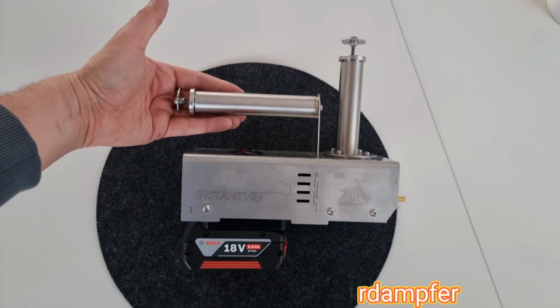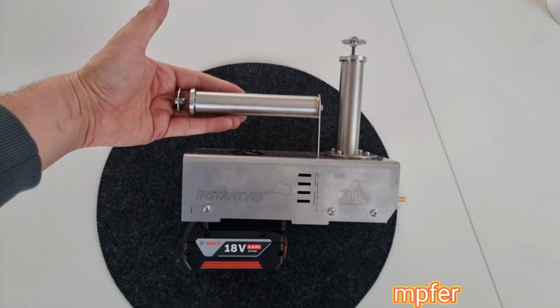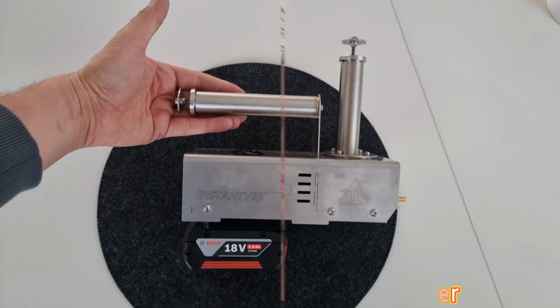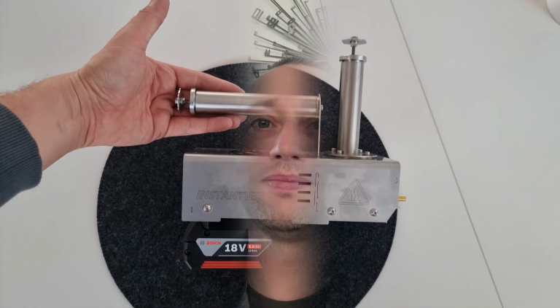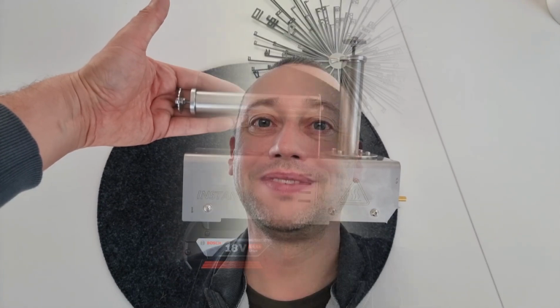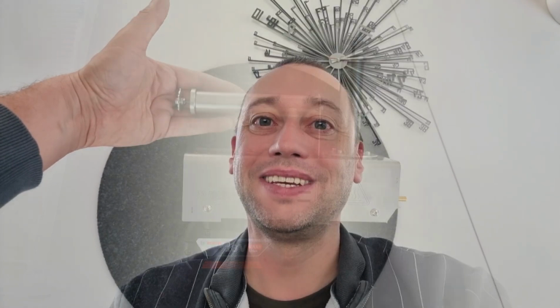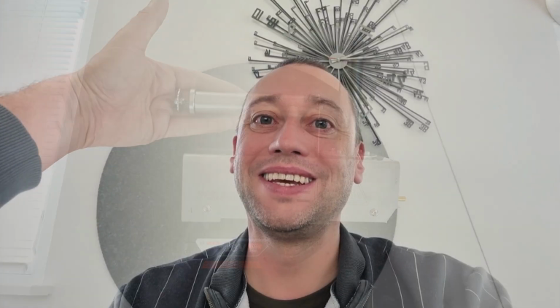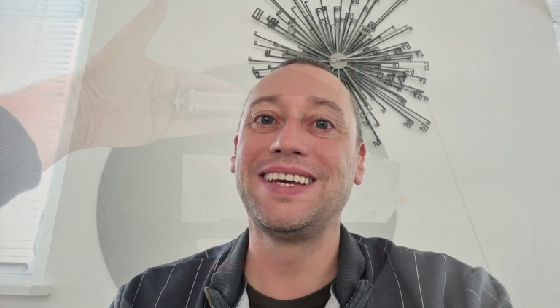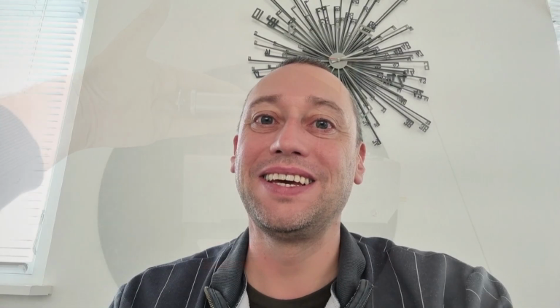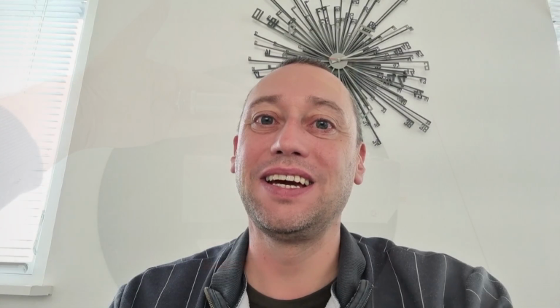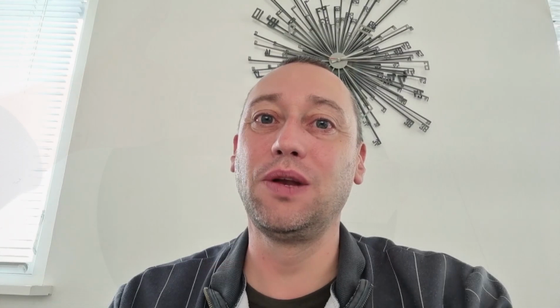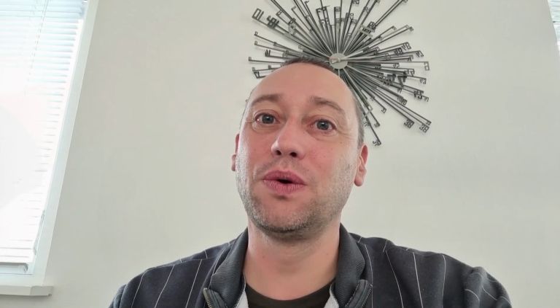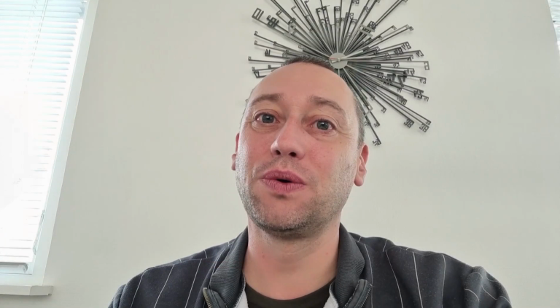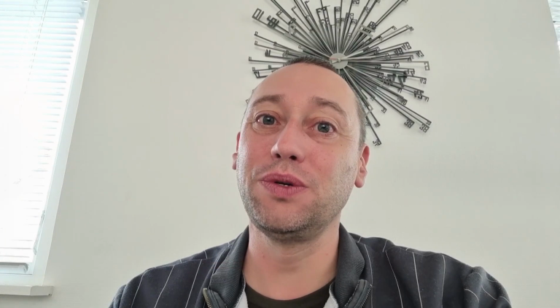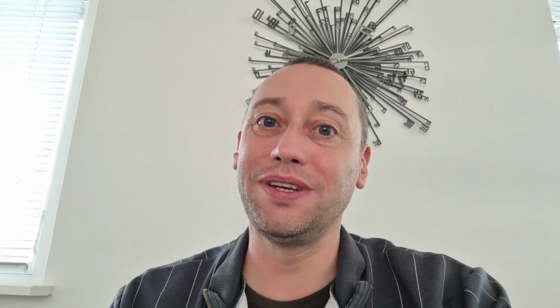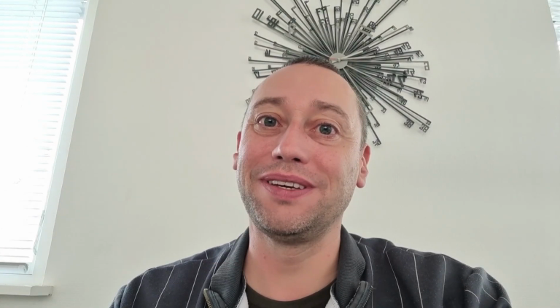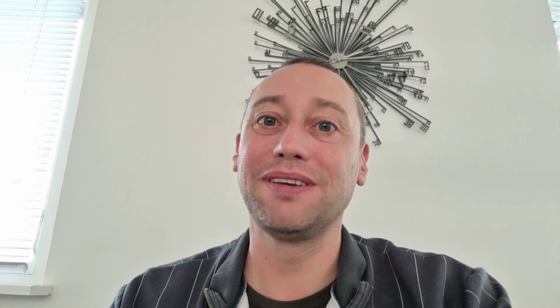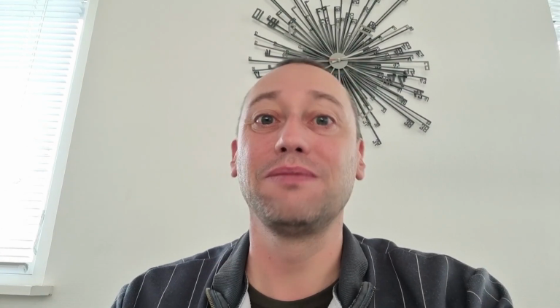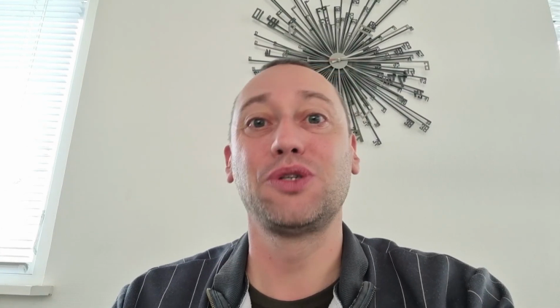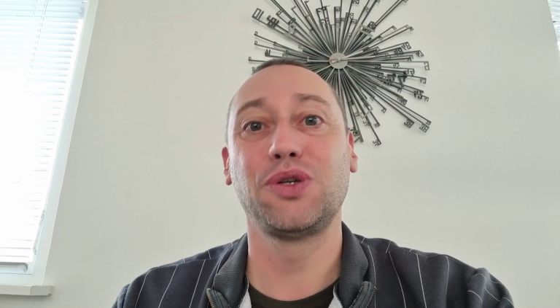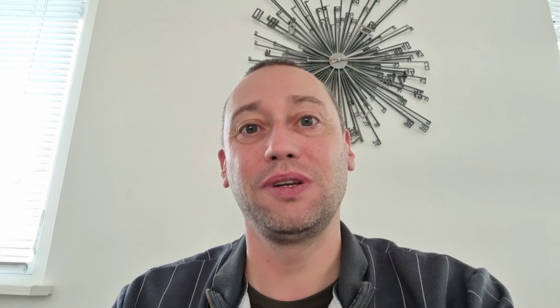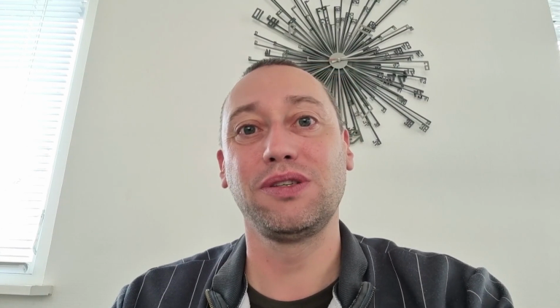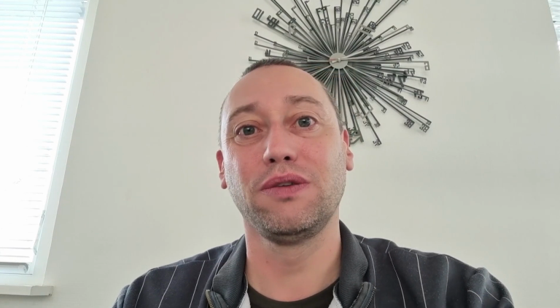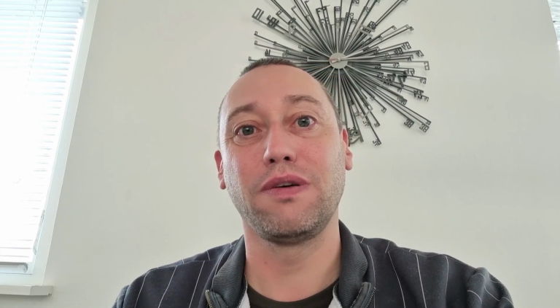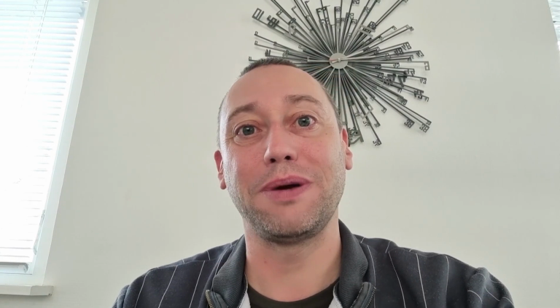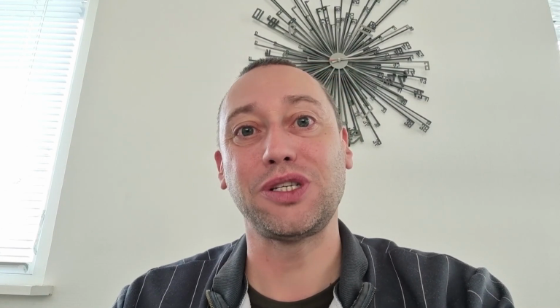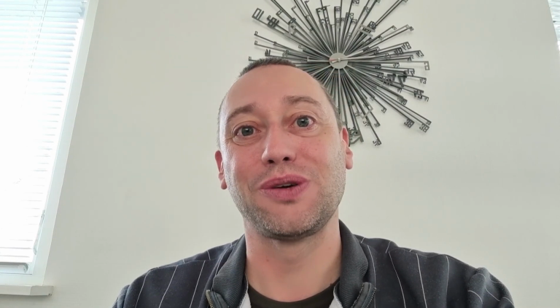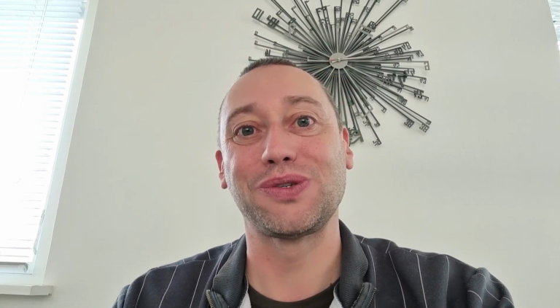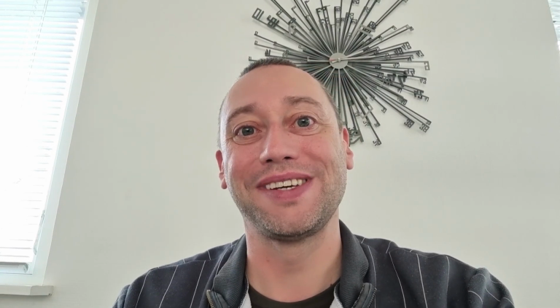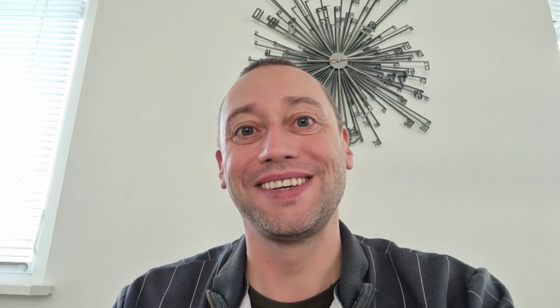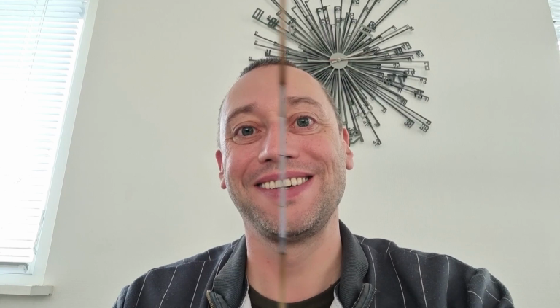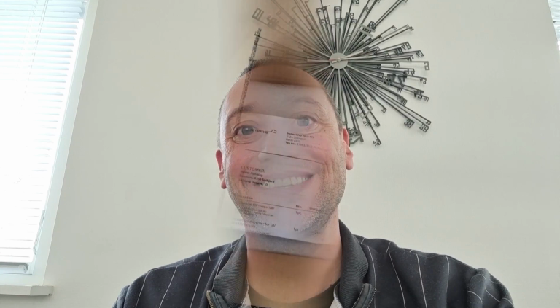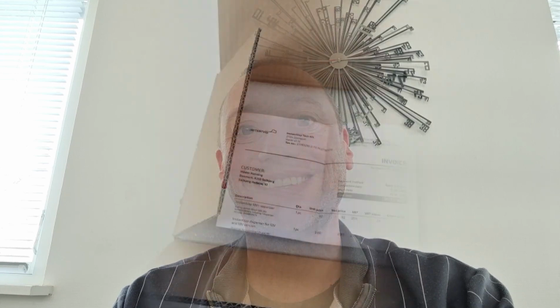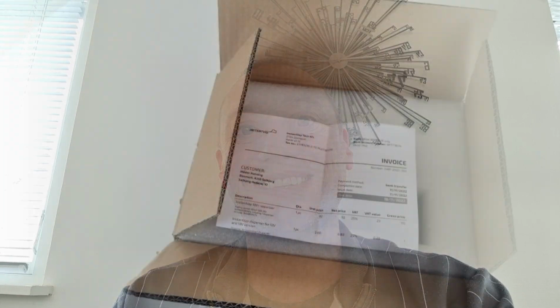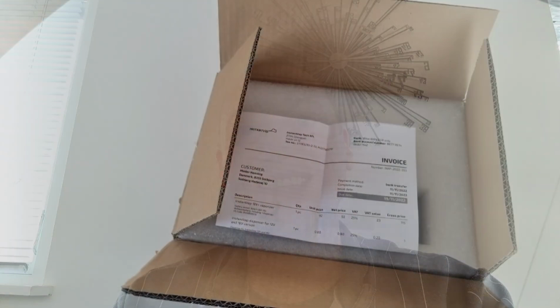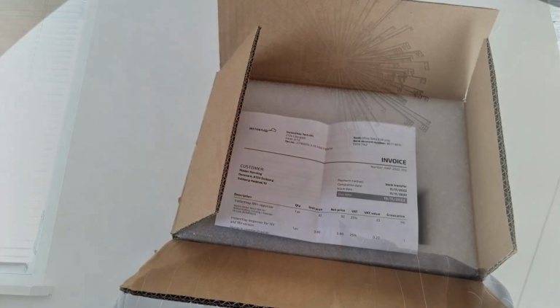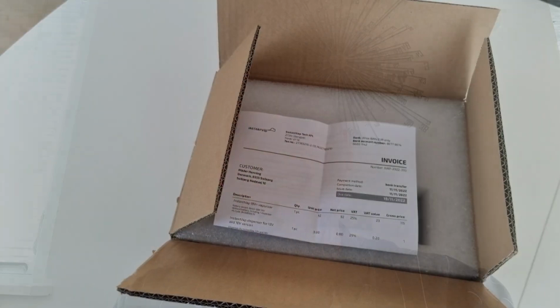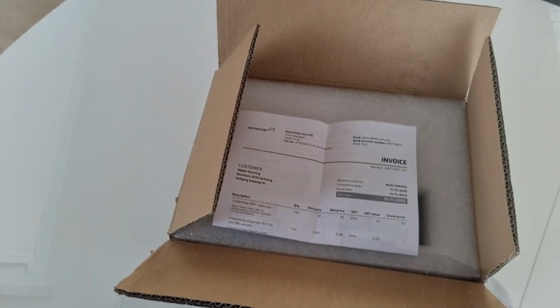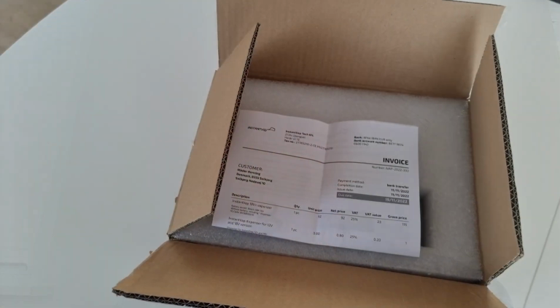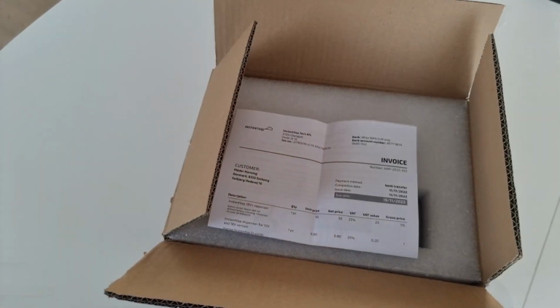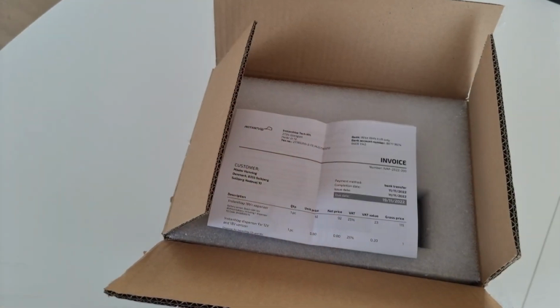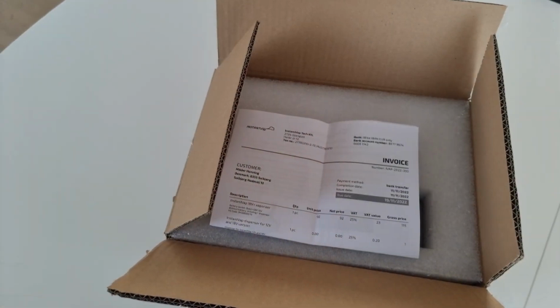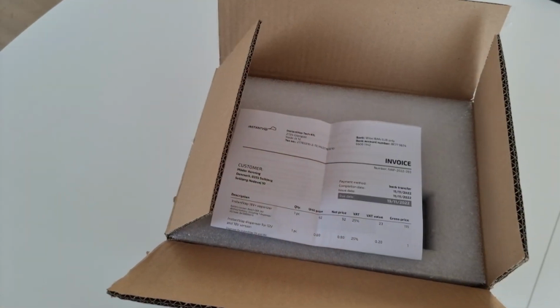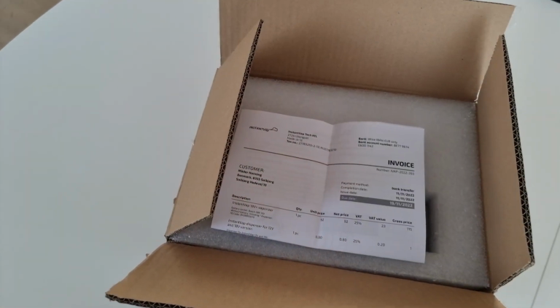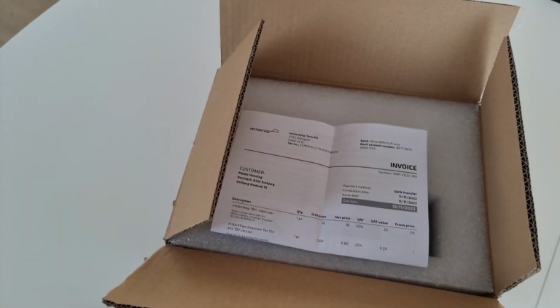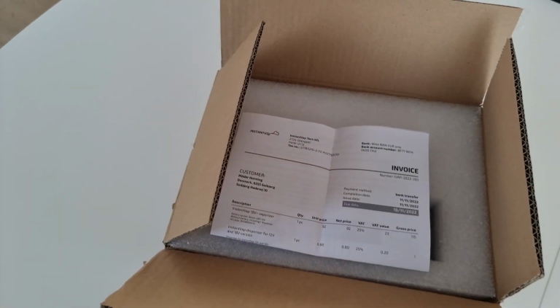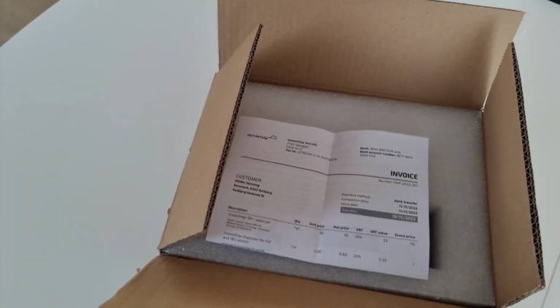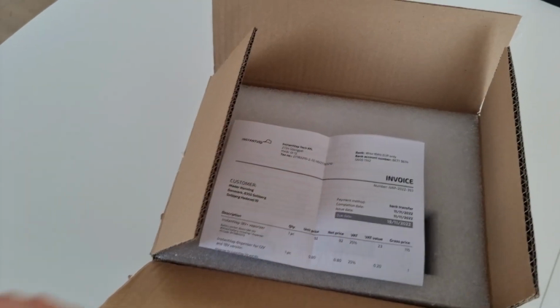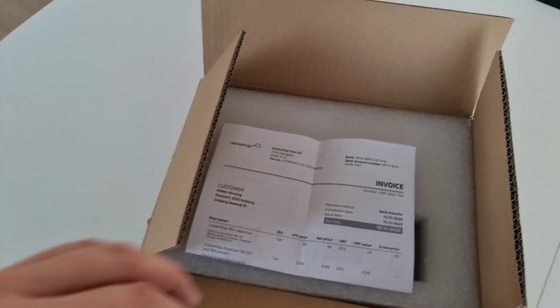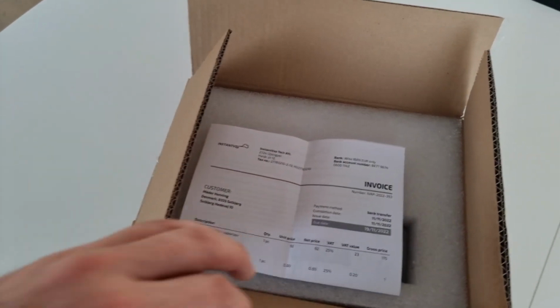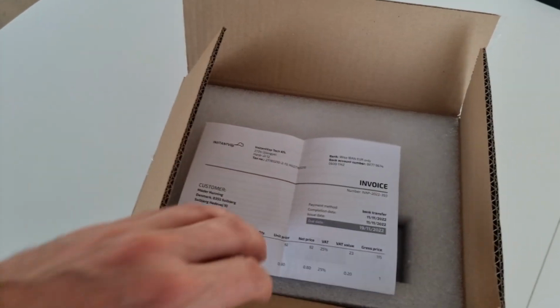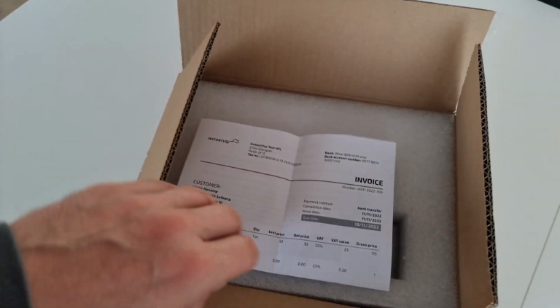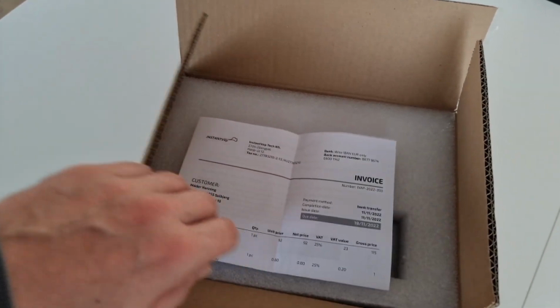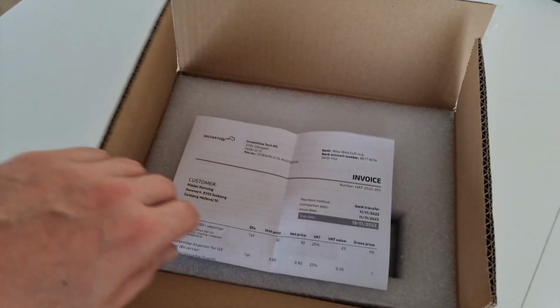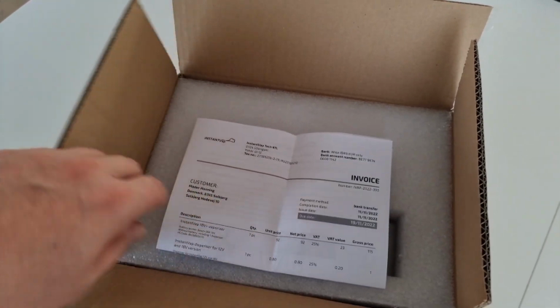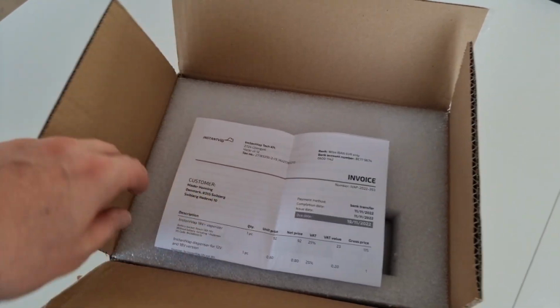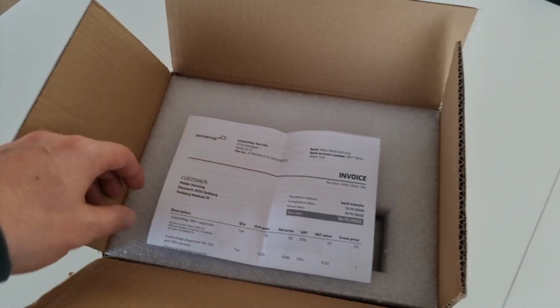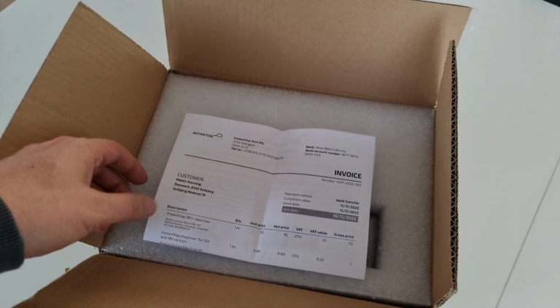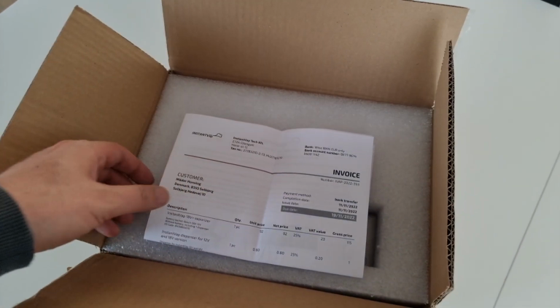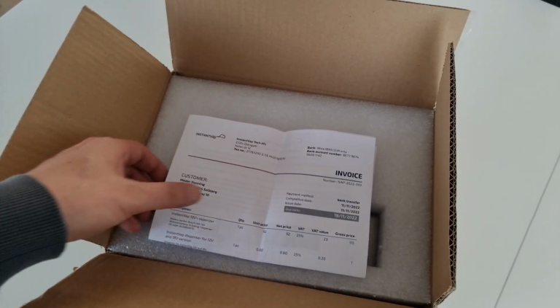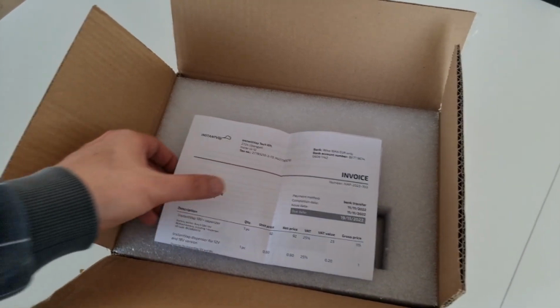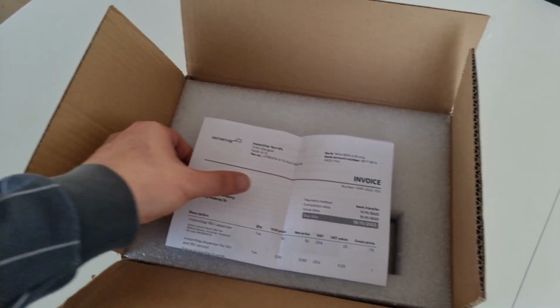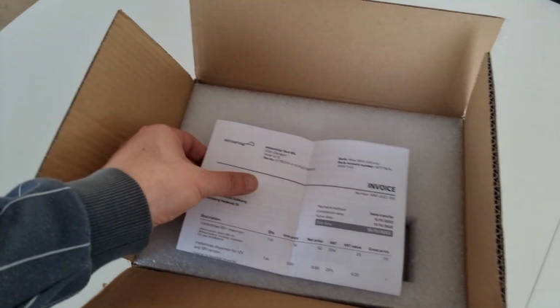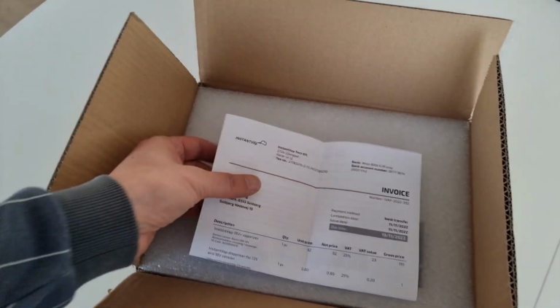Hallo, Grüß dich, schön, dass du vorbeischaust. Heute möchte ich euch den Instant WAP vorstellen.